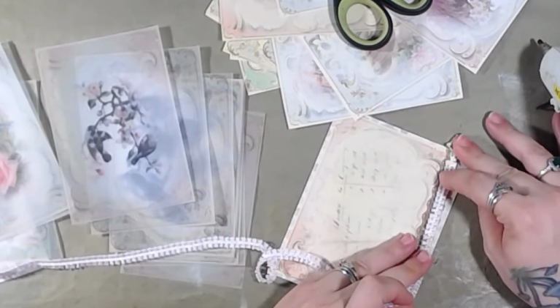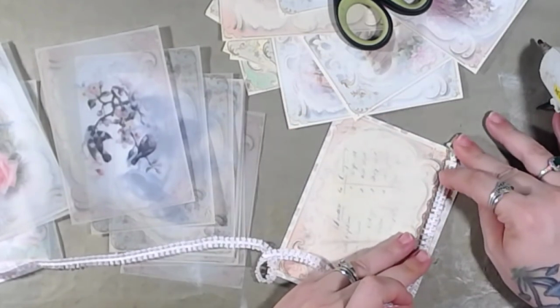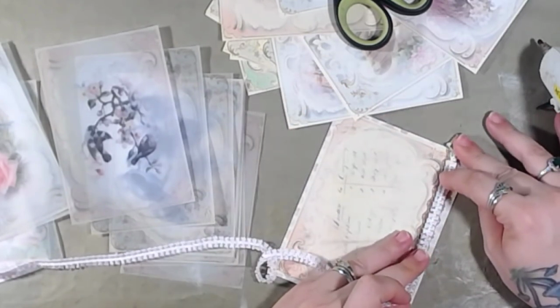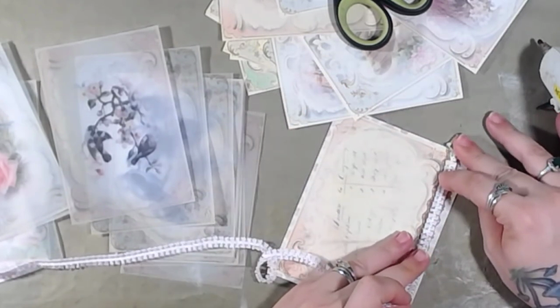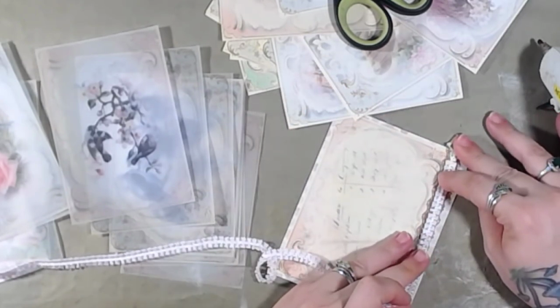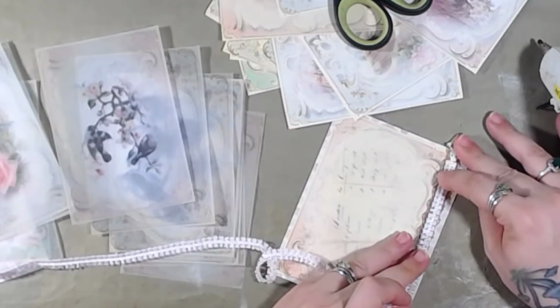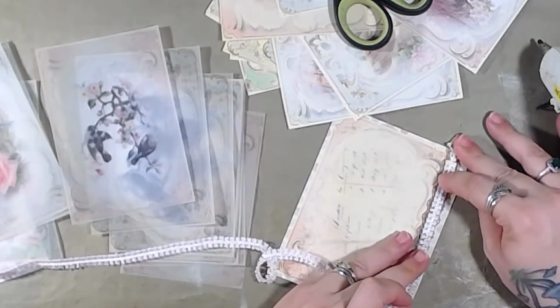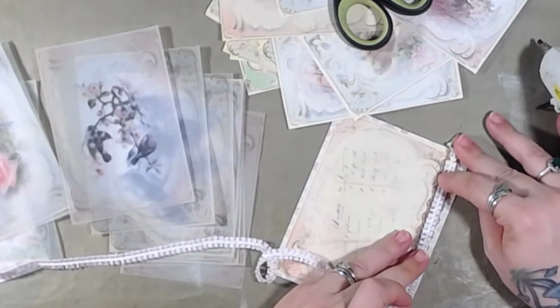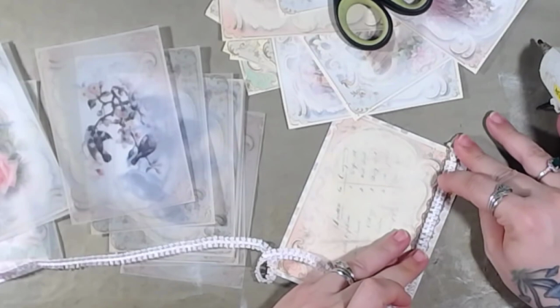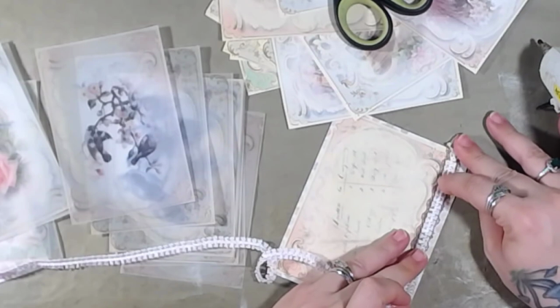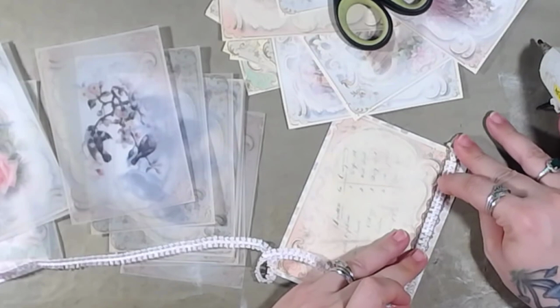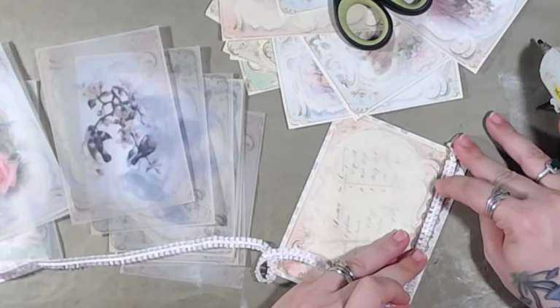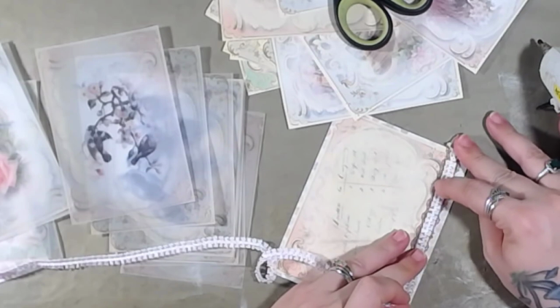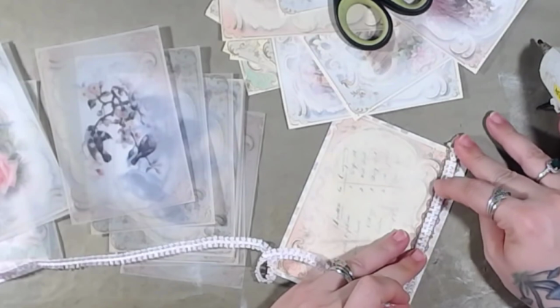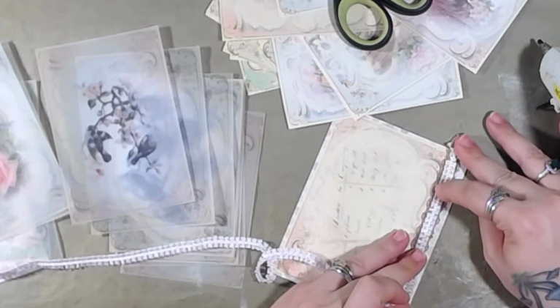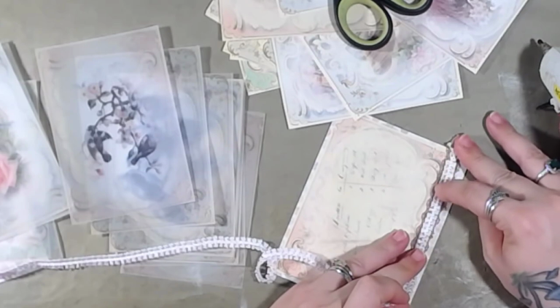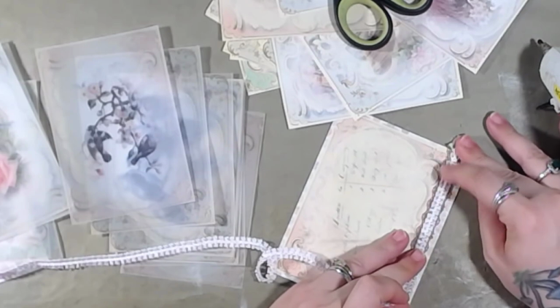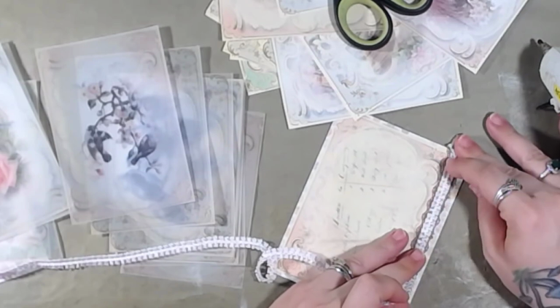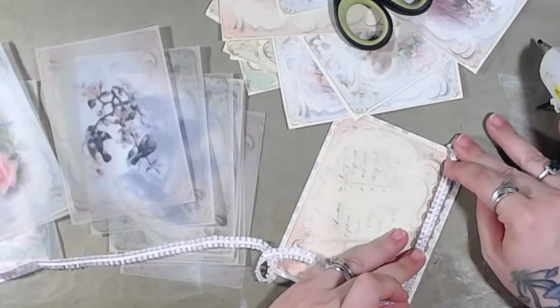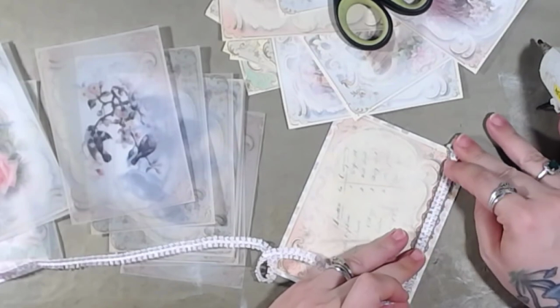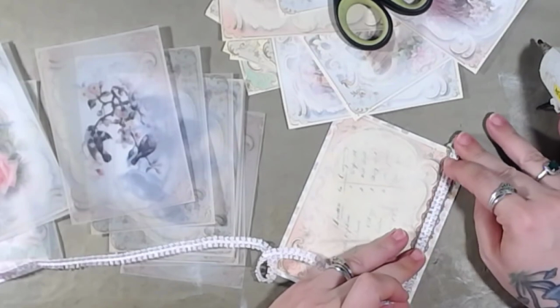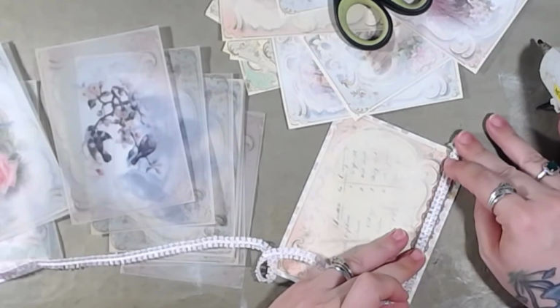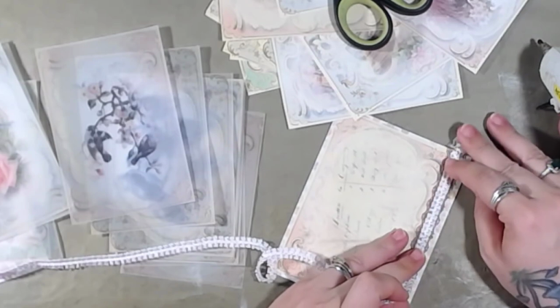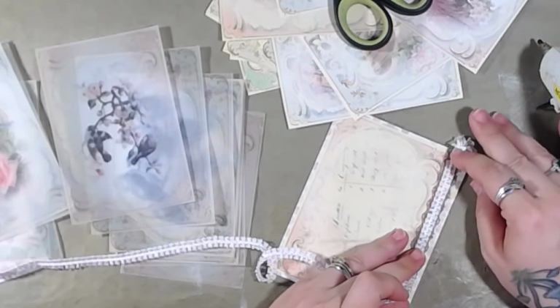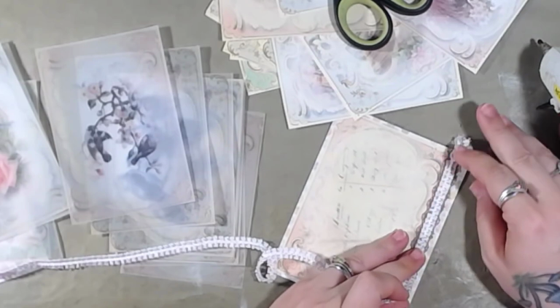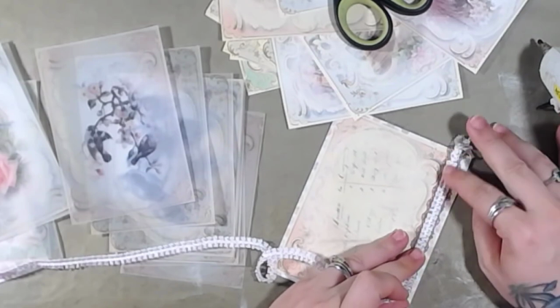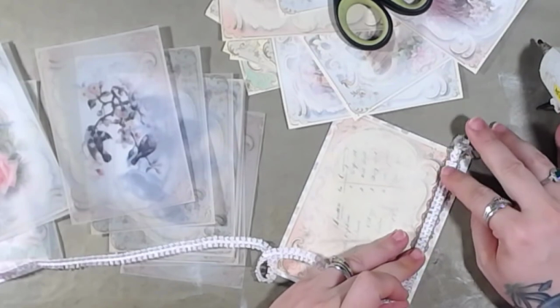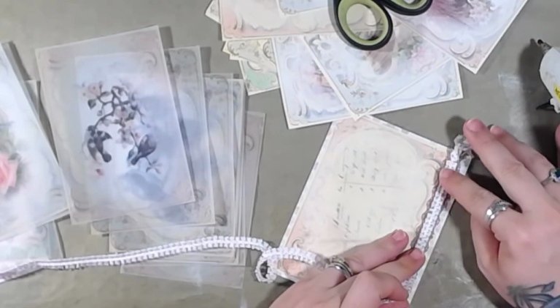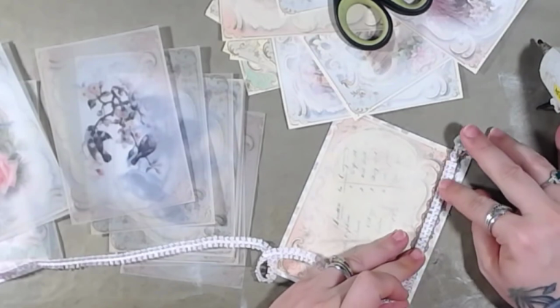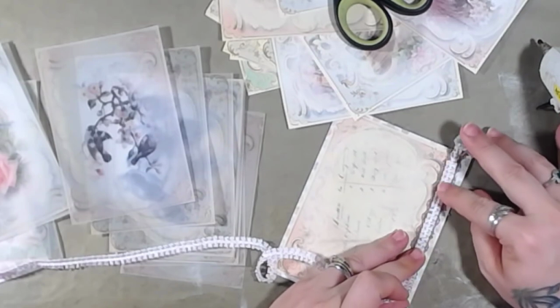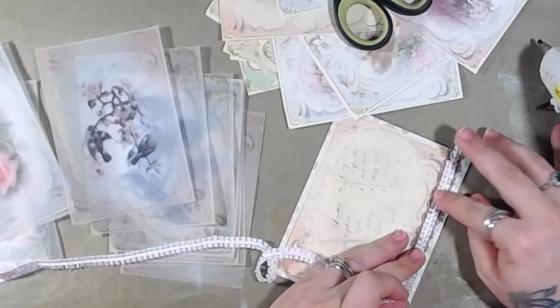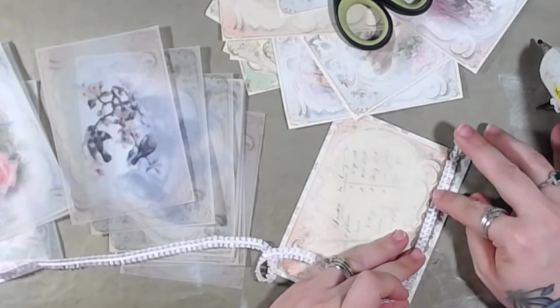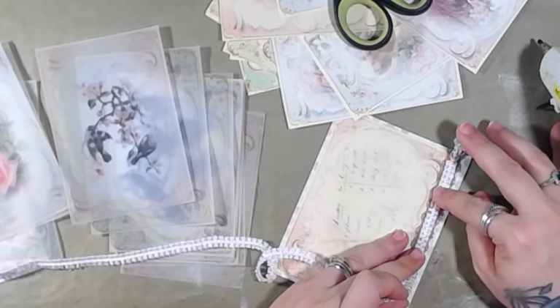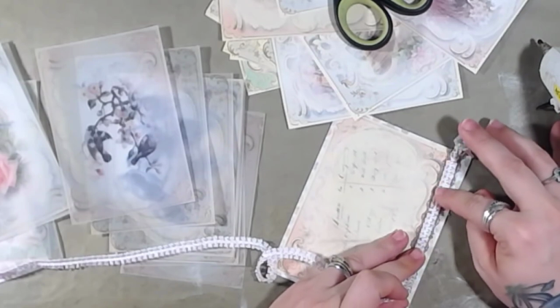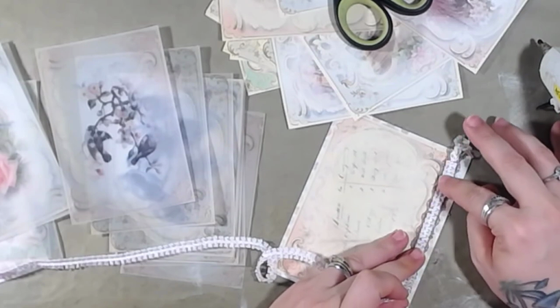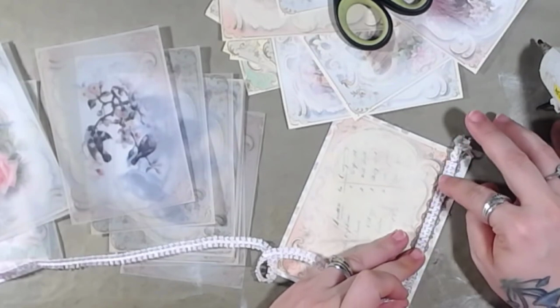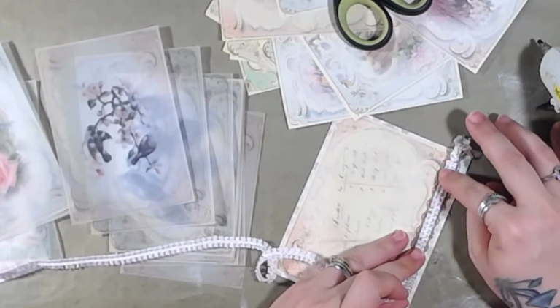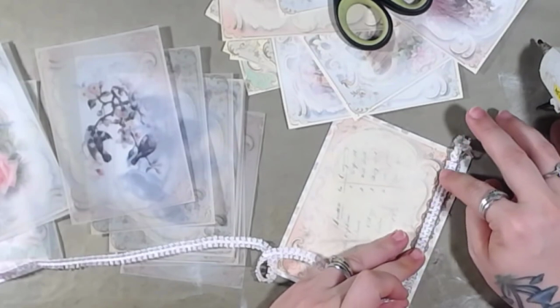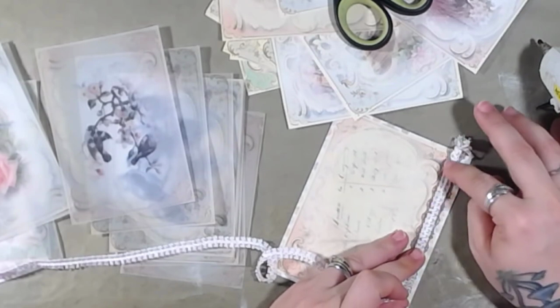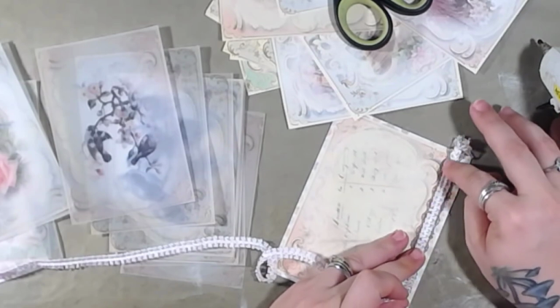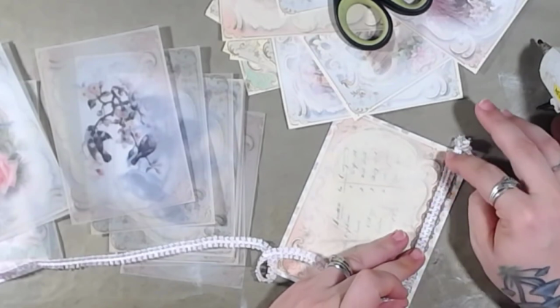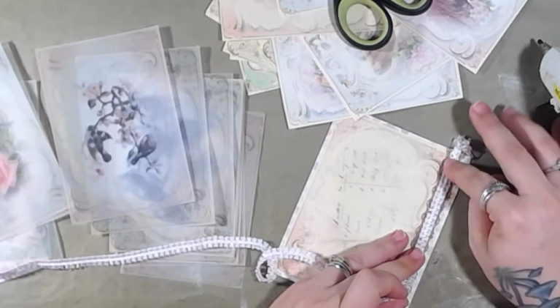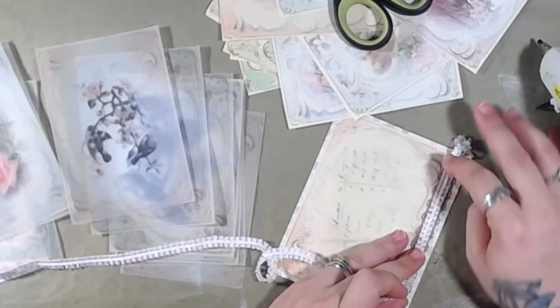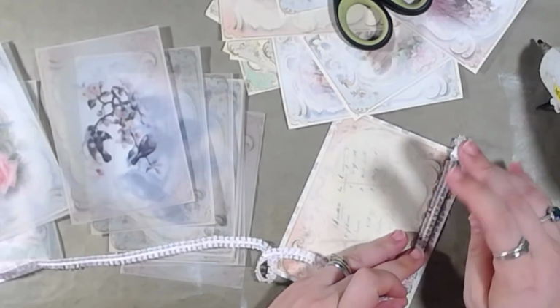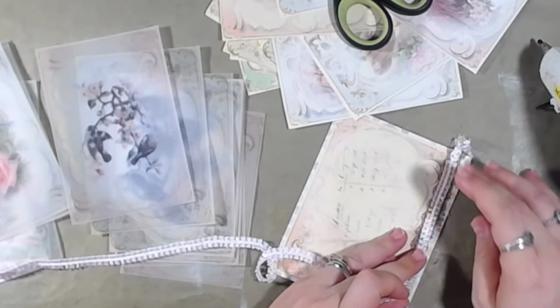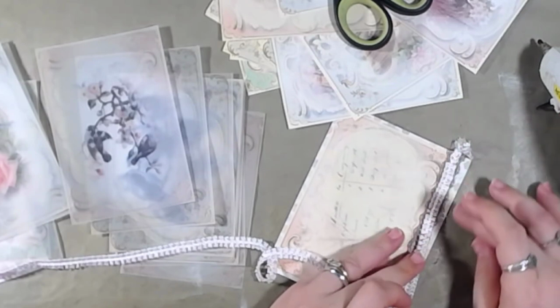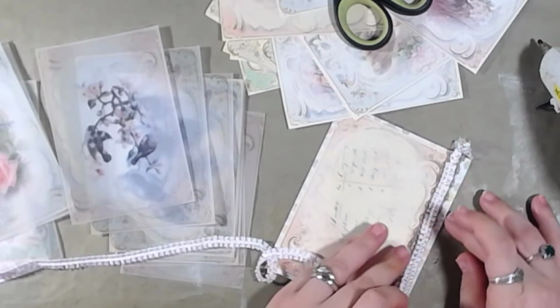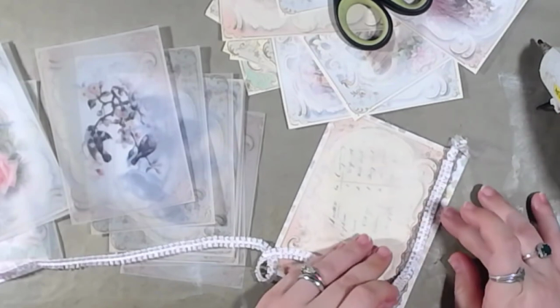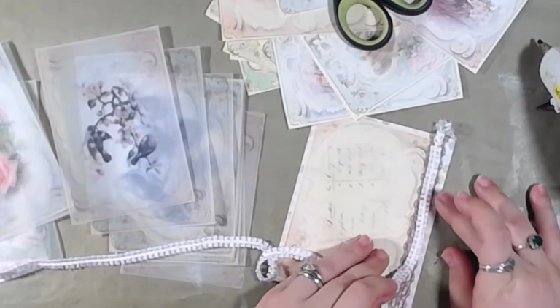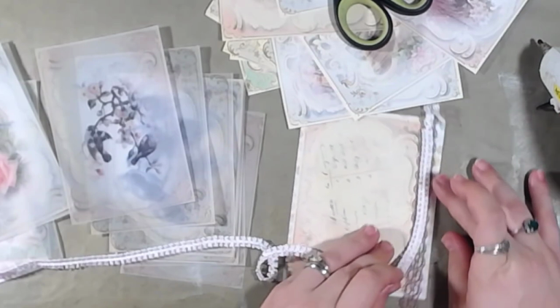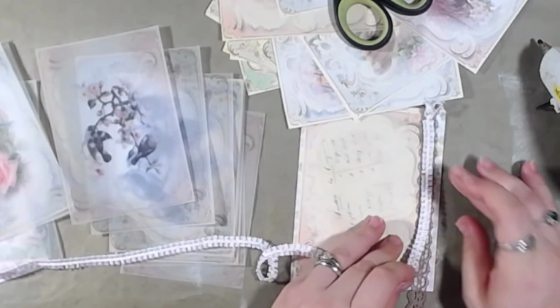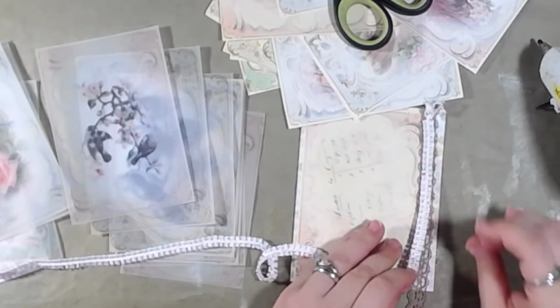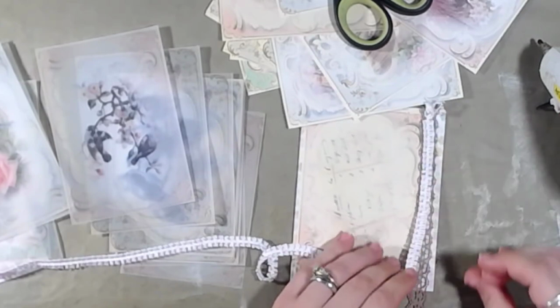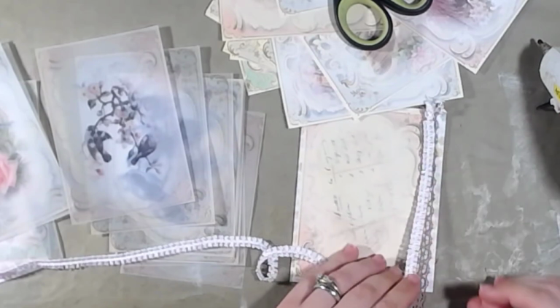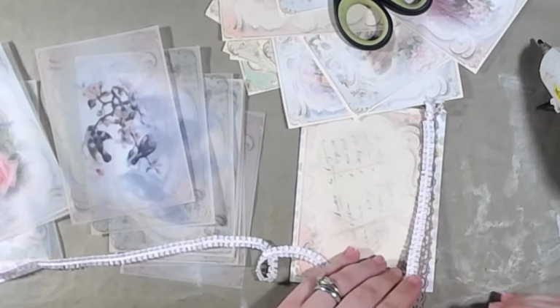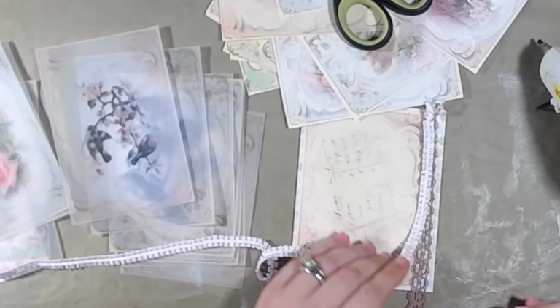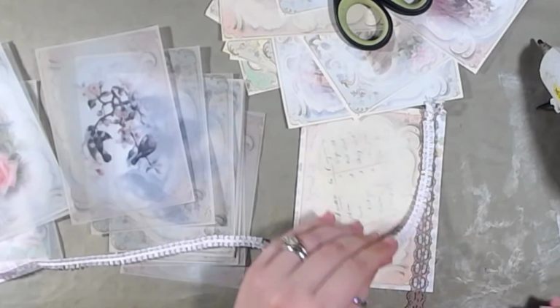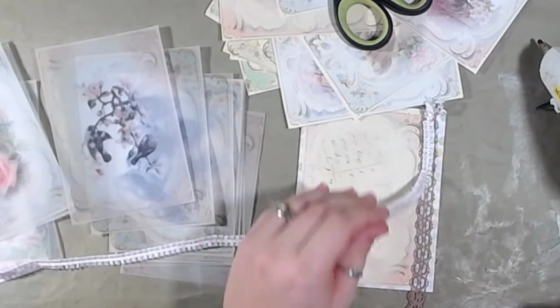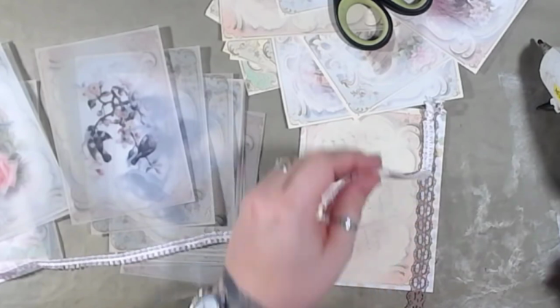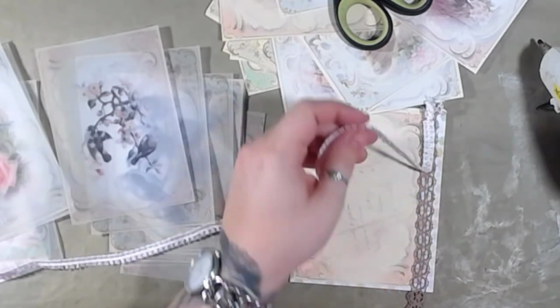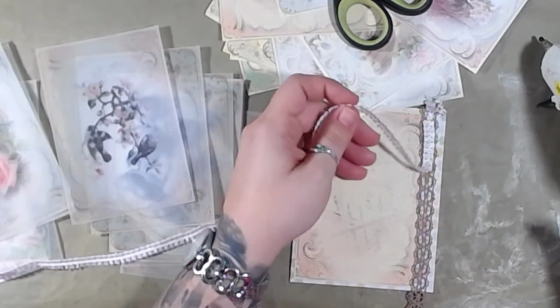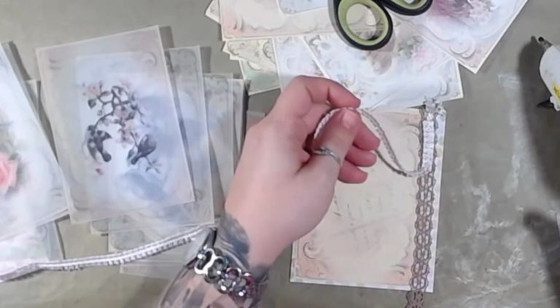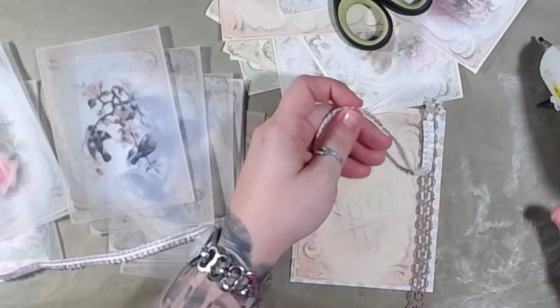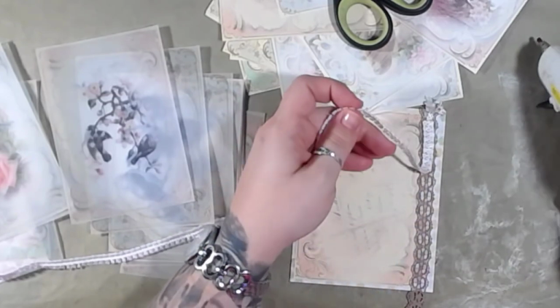I'm just doing a little bit at a time because I want to make sure that this second lace is centered right on top of that brown lace.